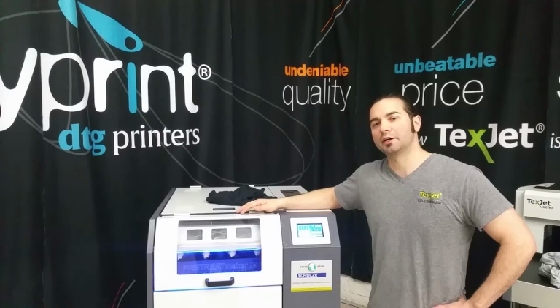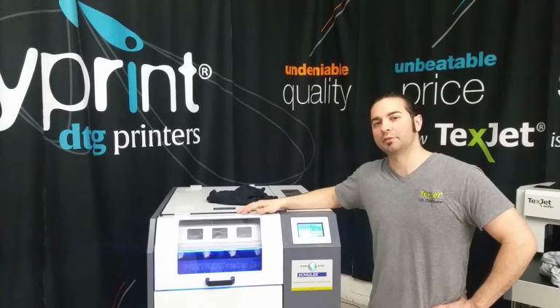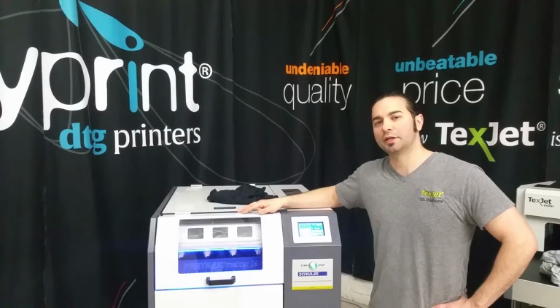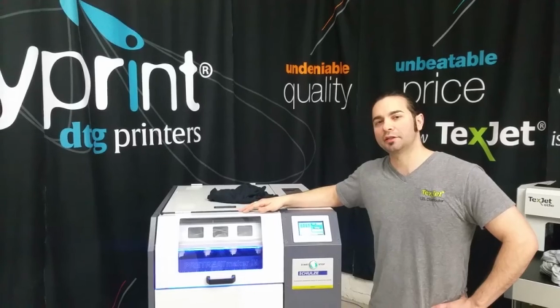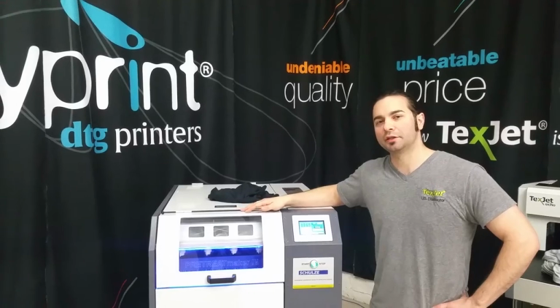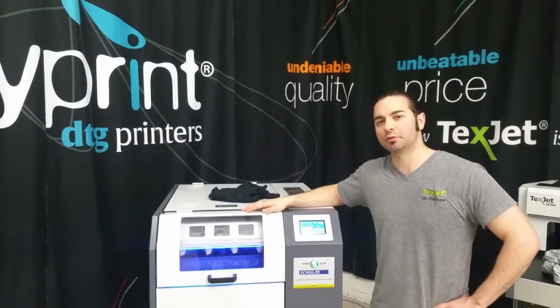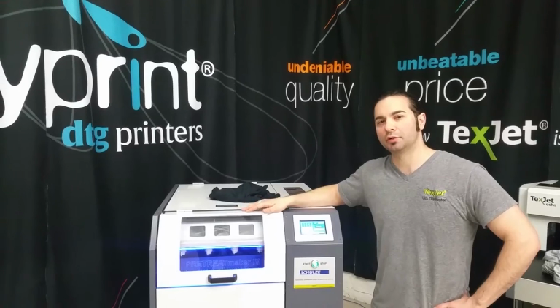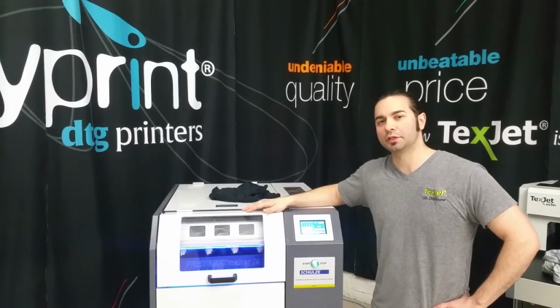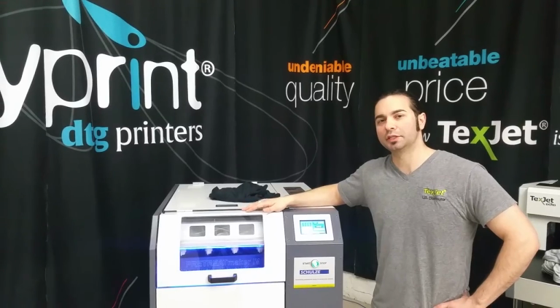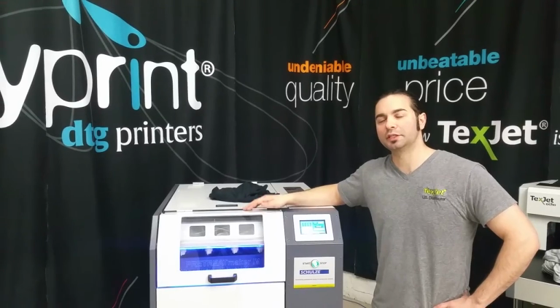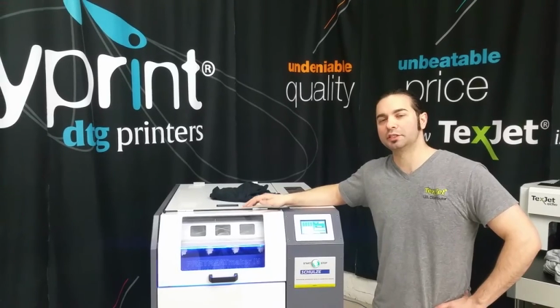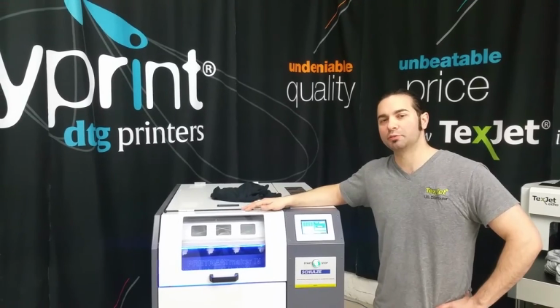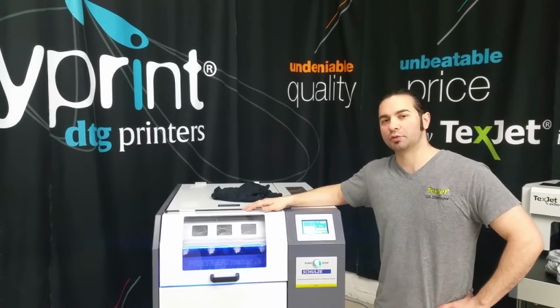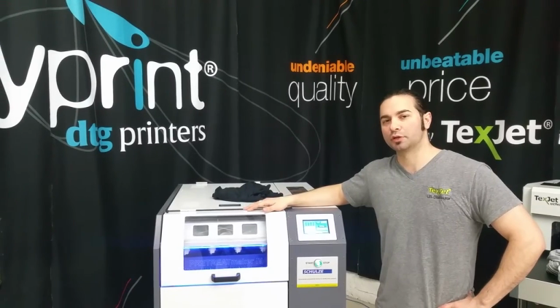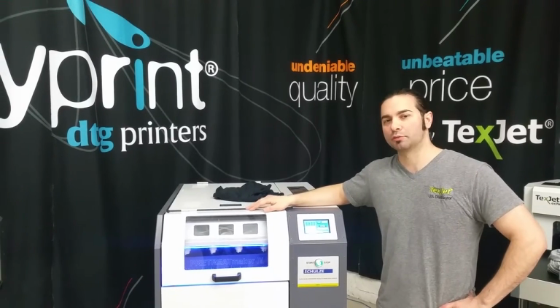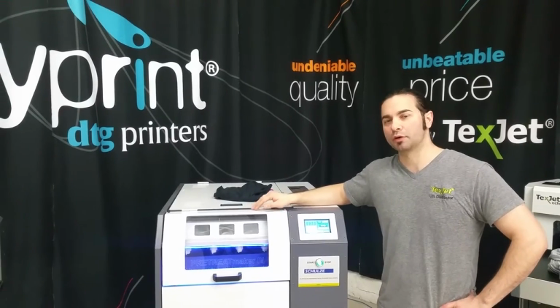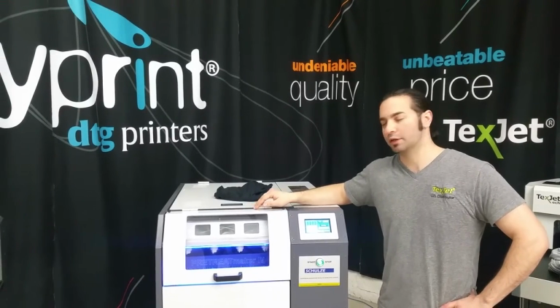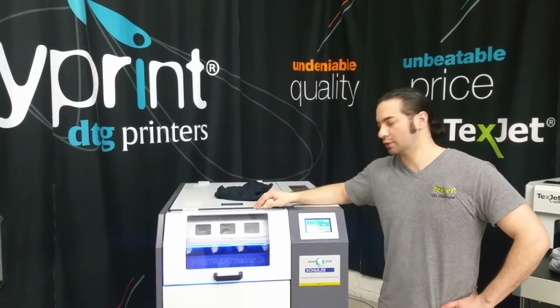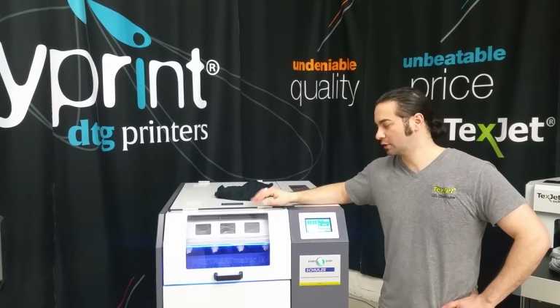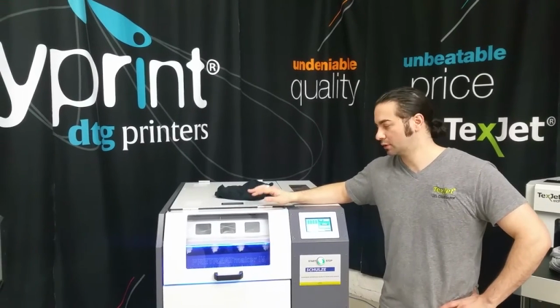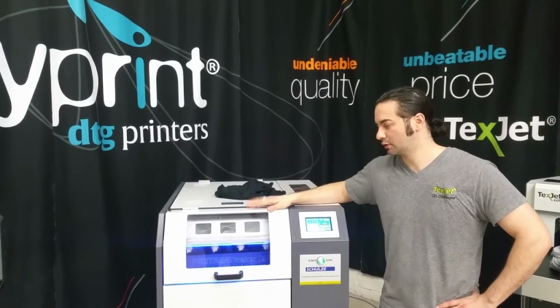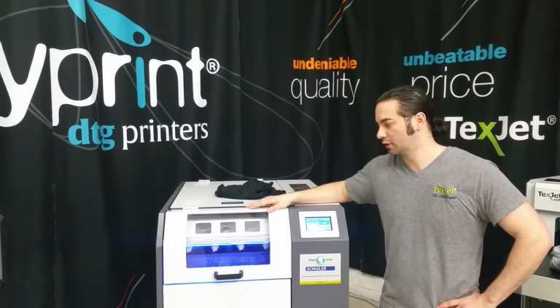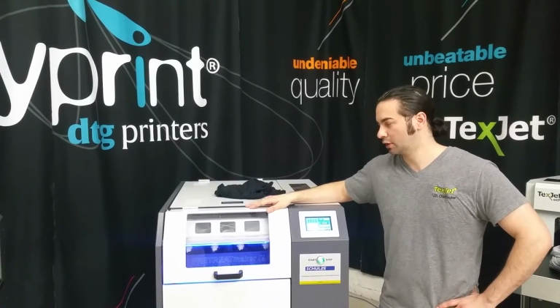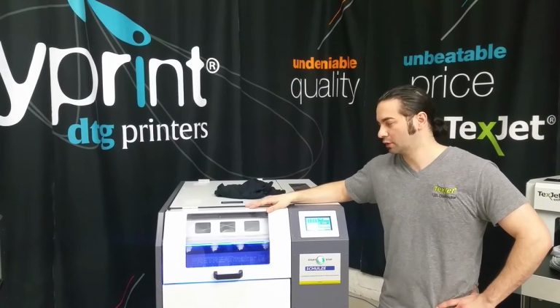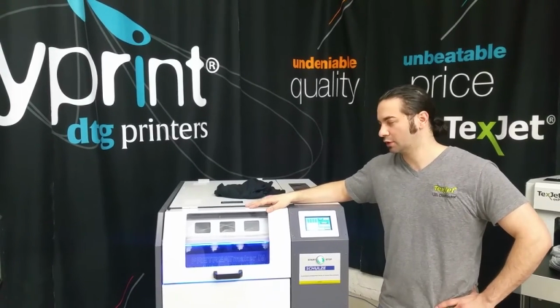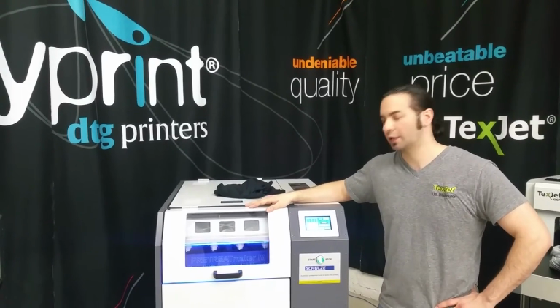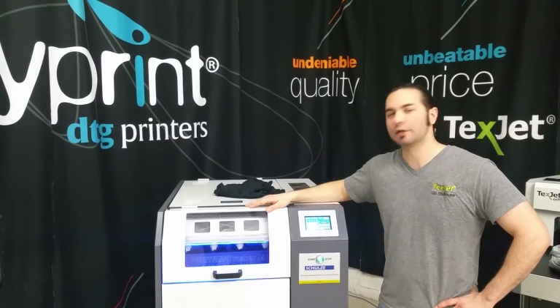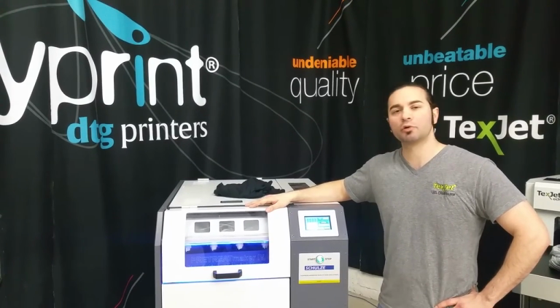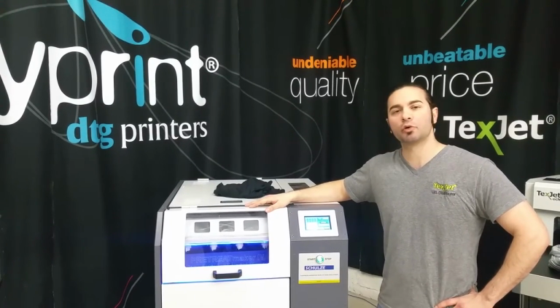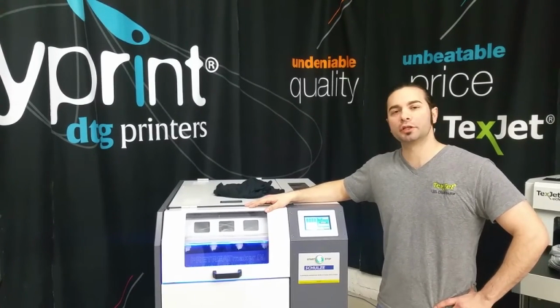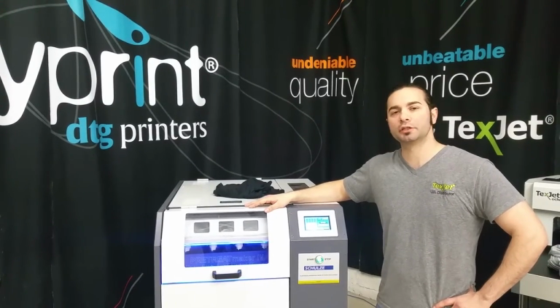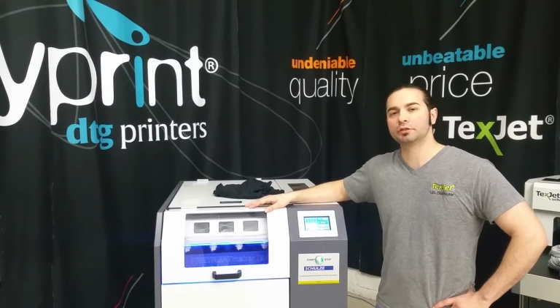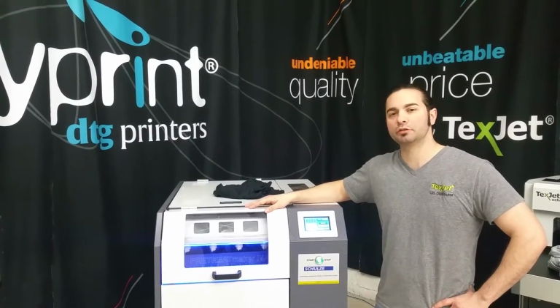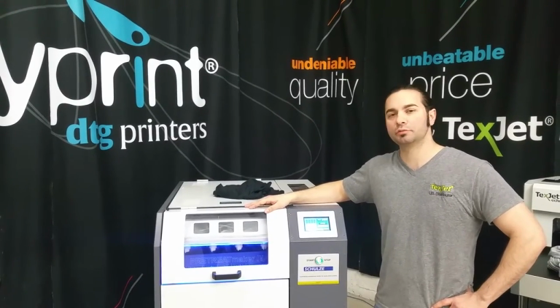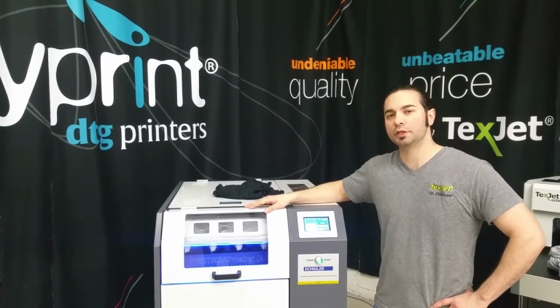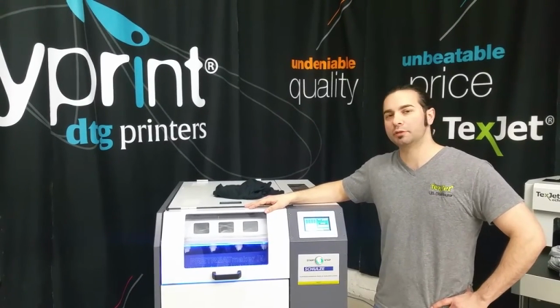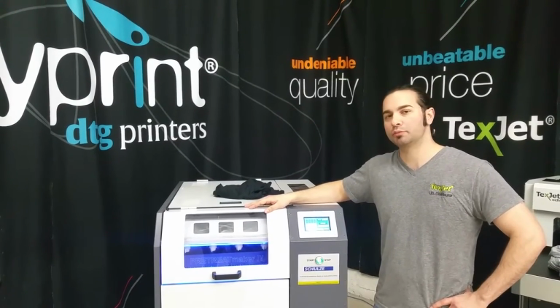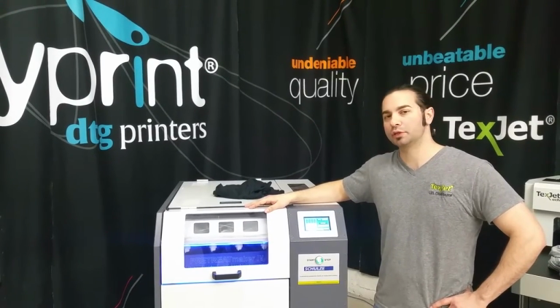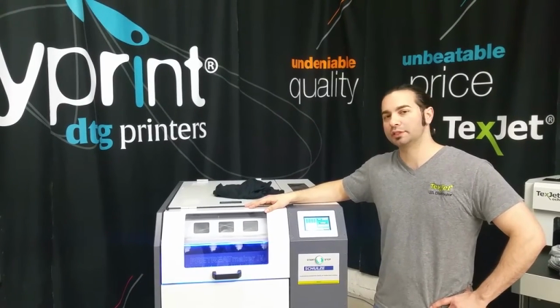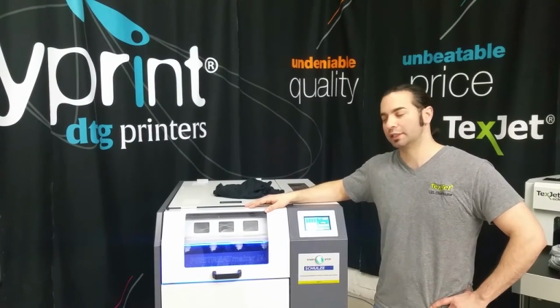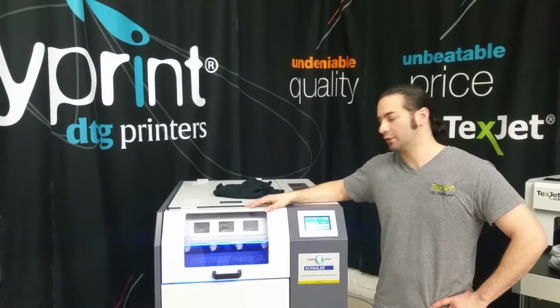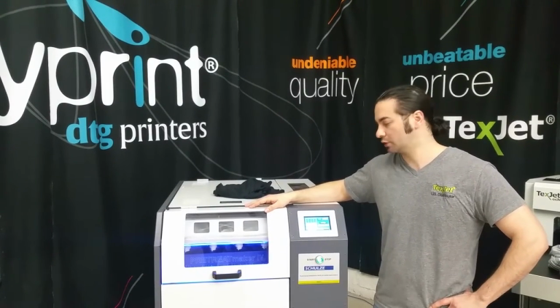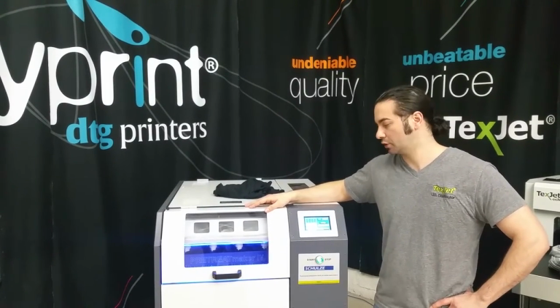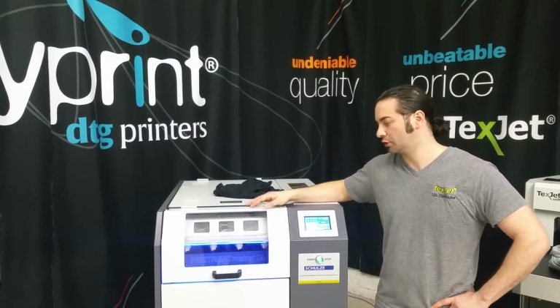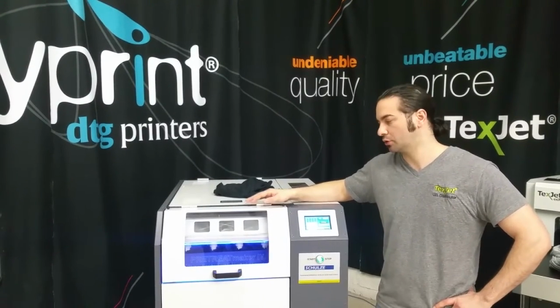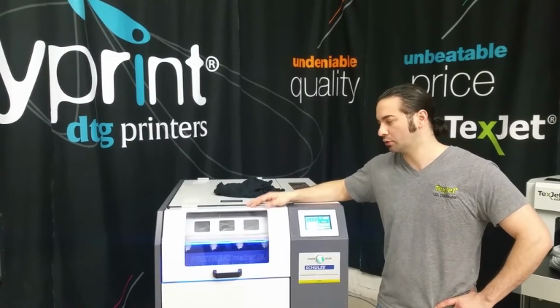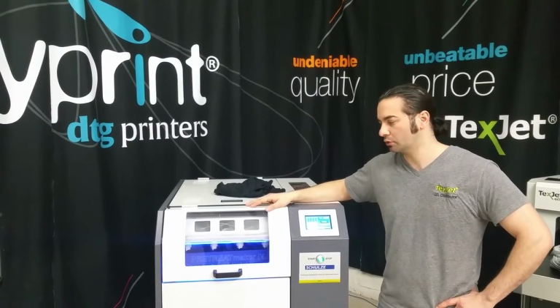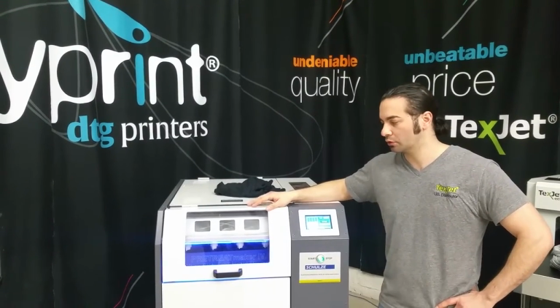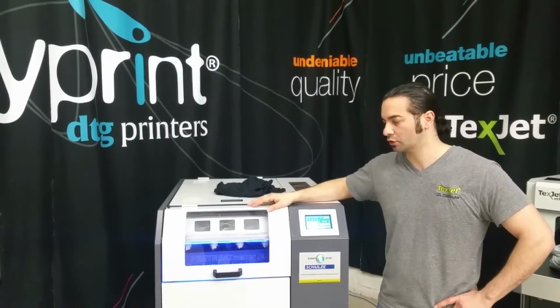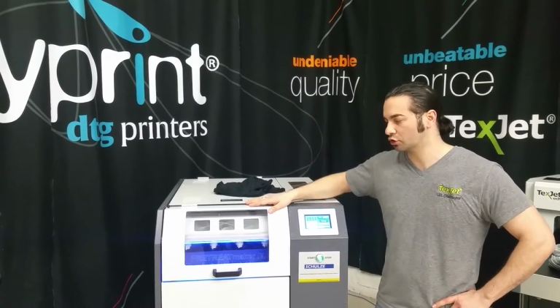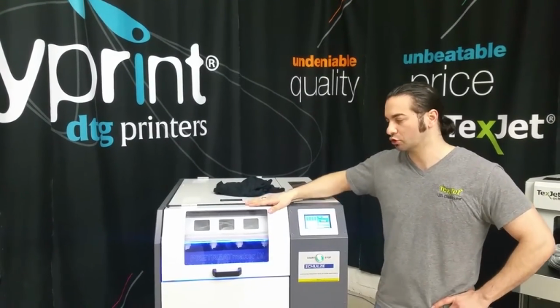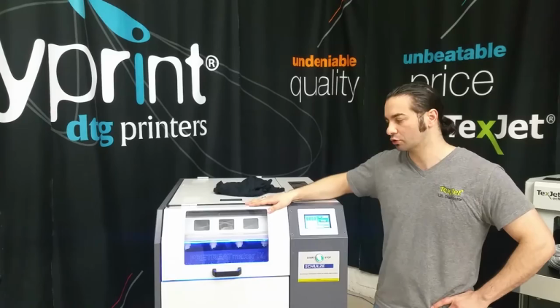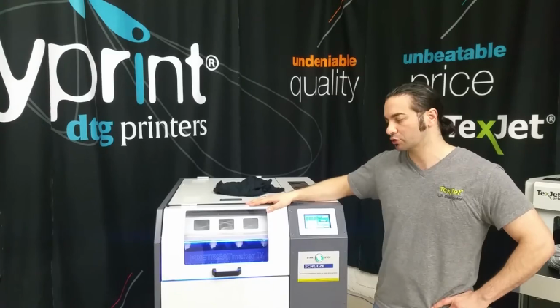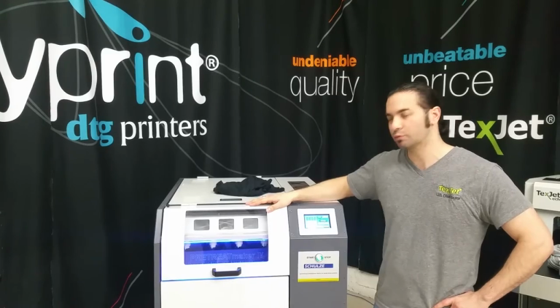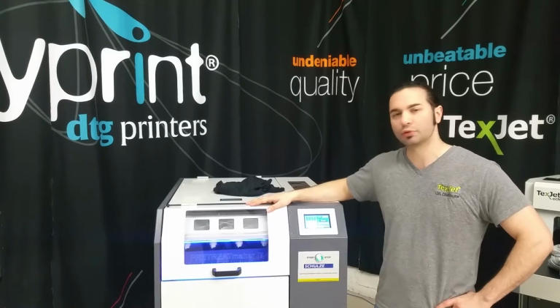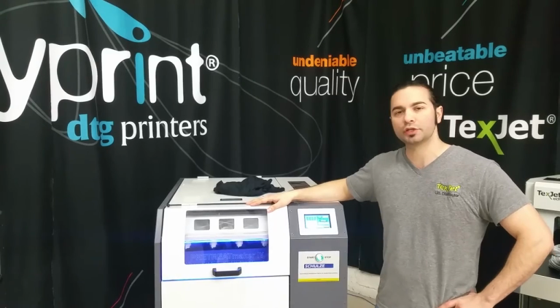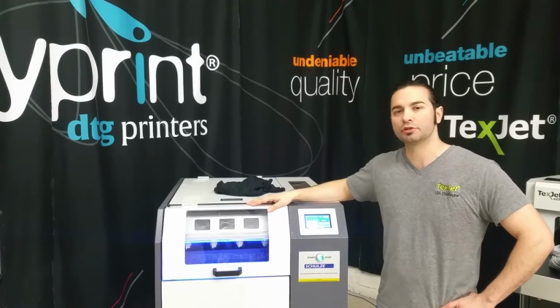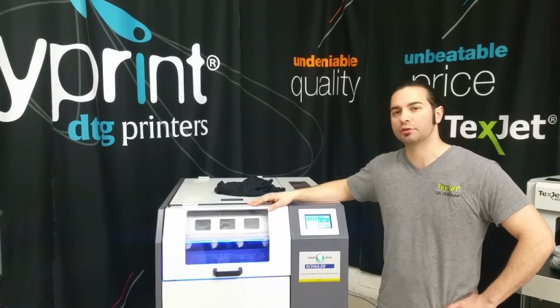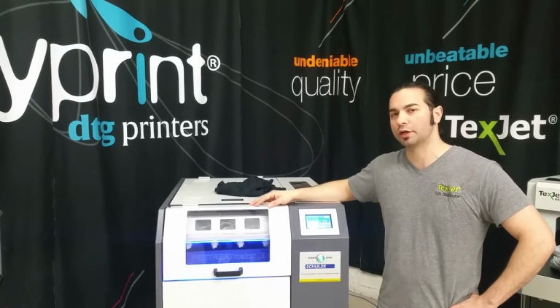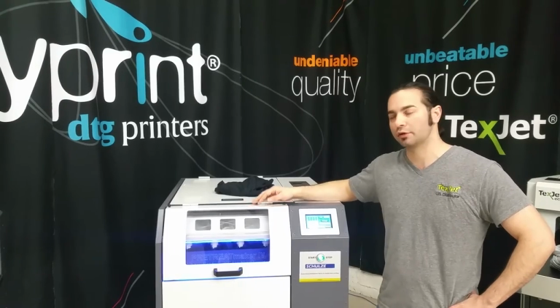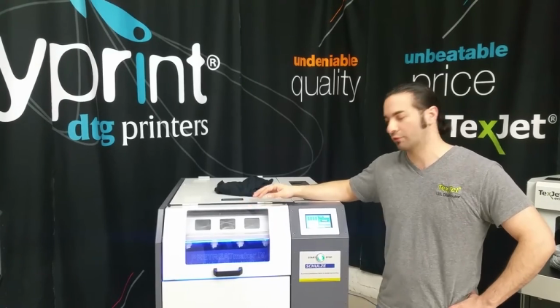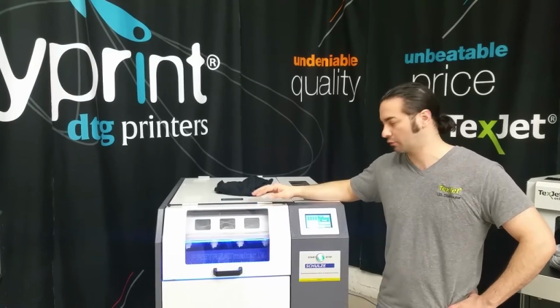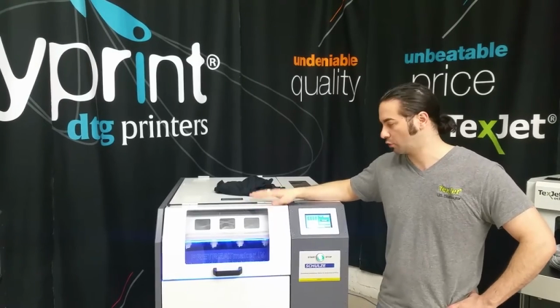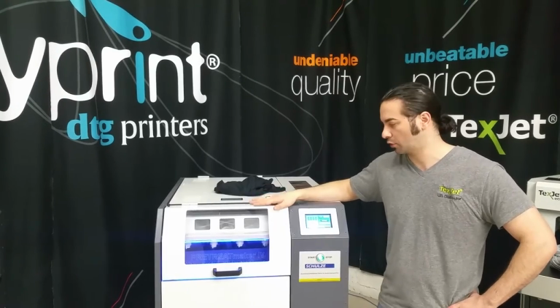This is Anthony with DTG Printer Parts. Today I'm going to be presenting to you the Schultz Pre-Treat Maker 4.